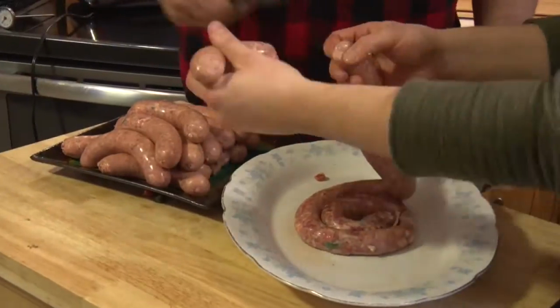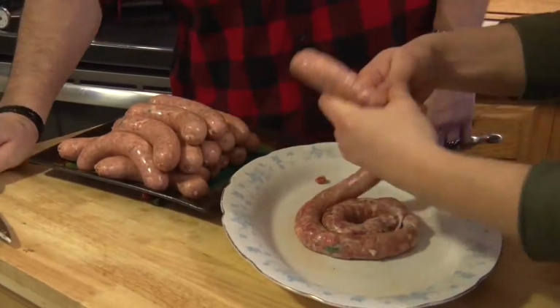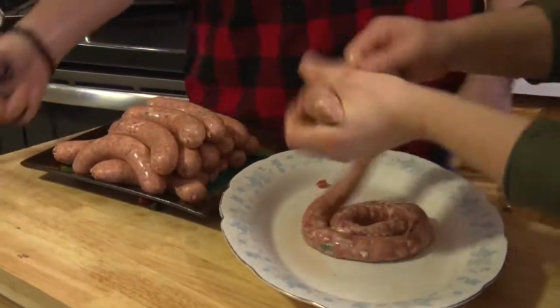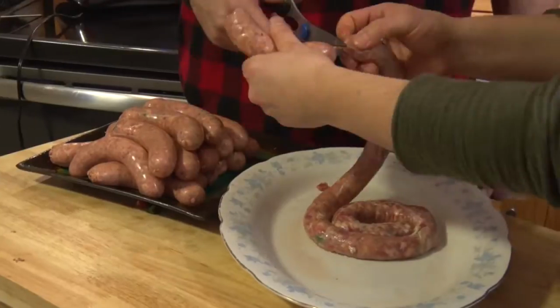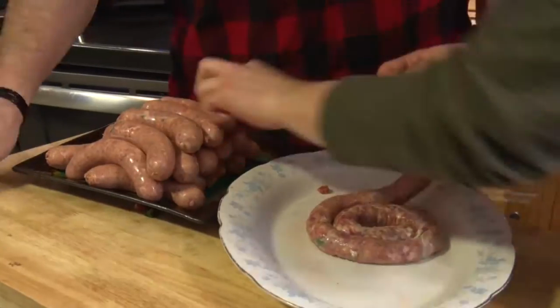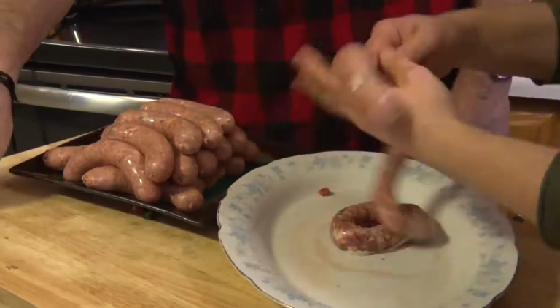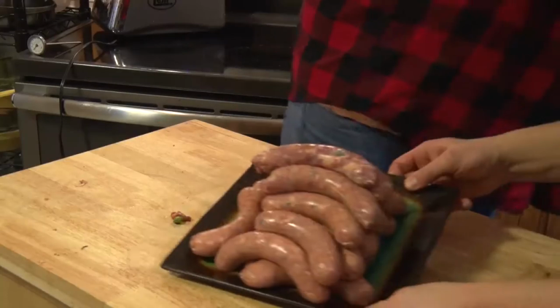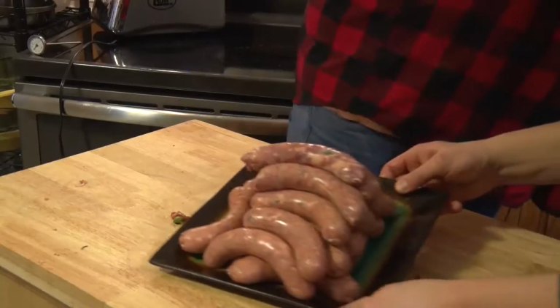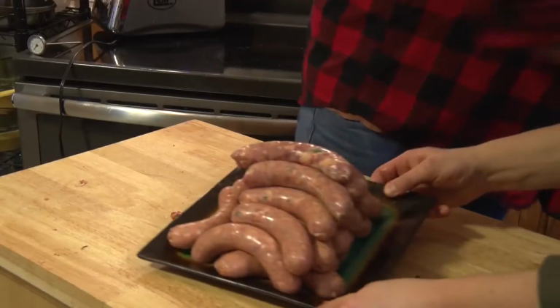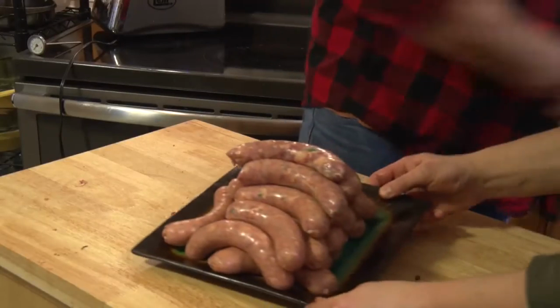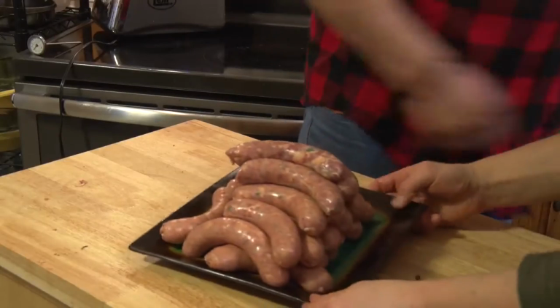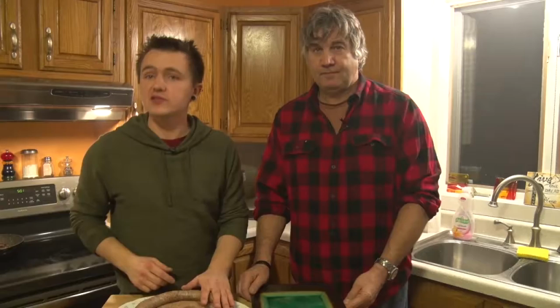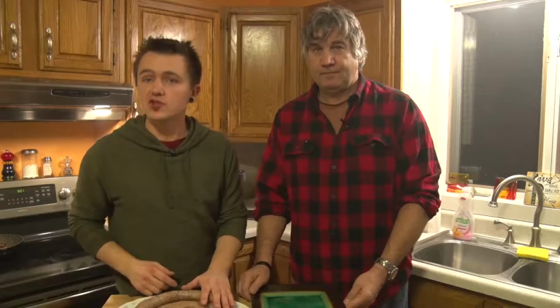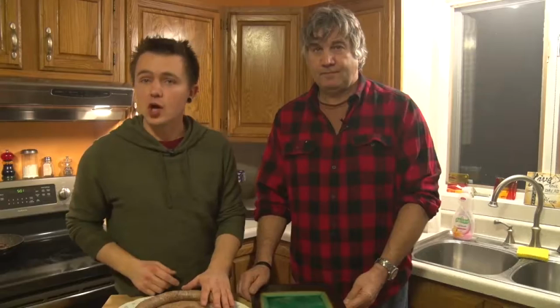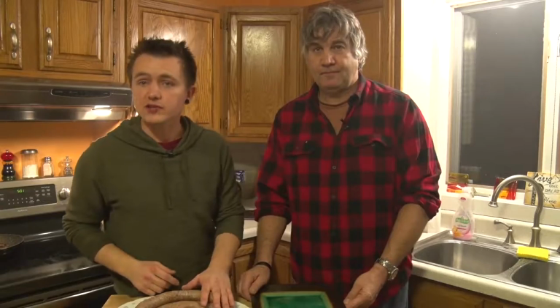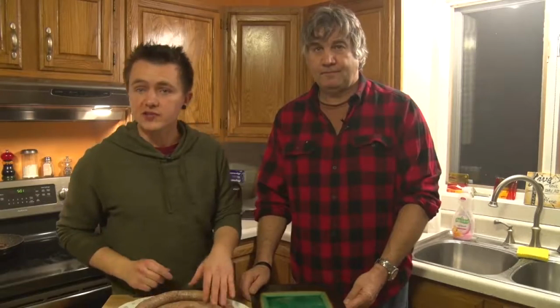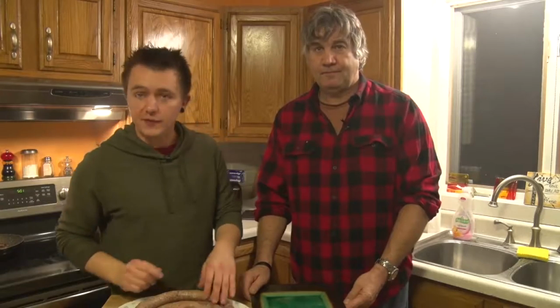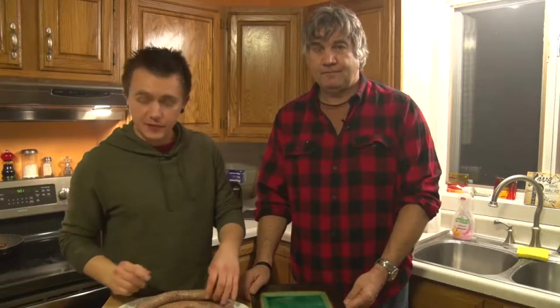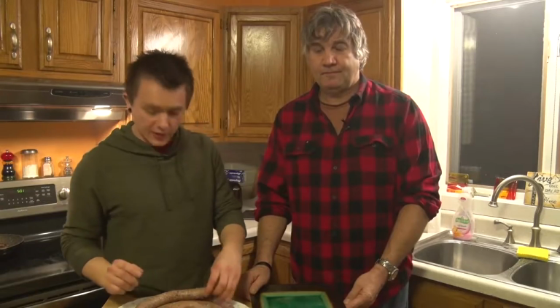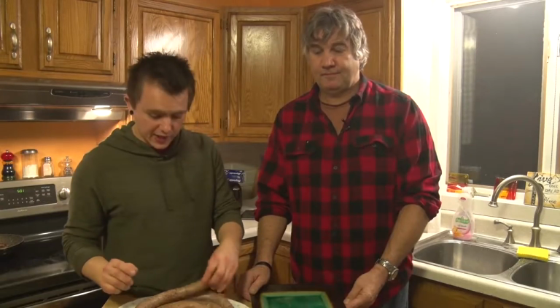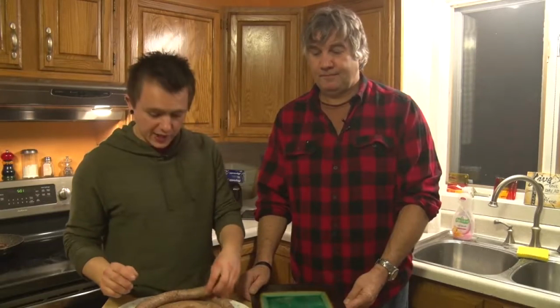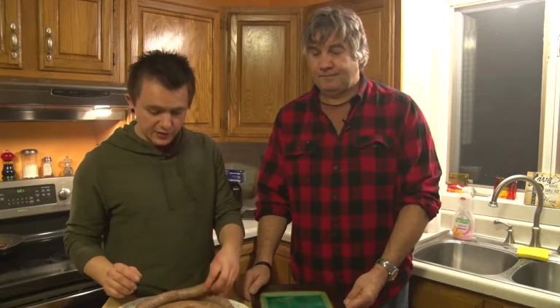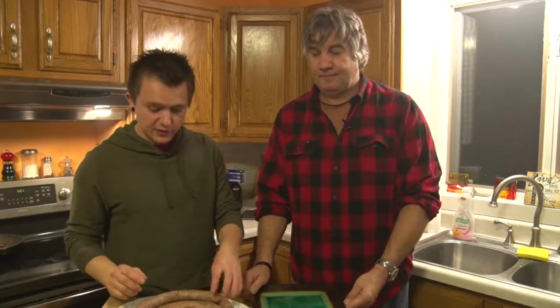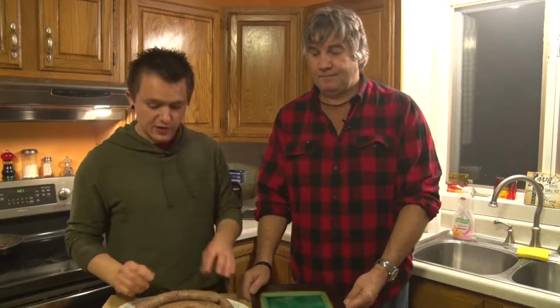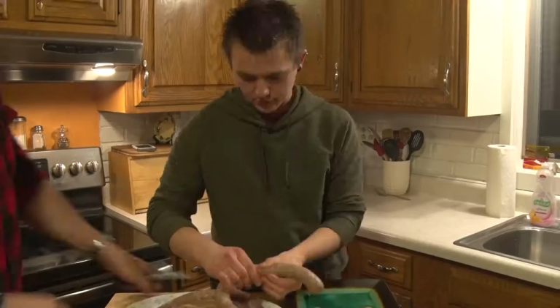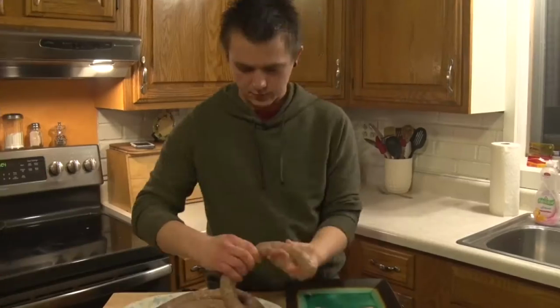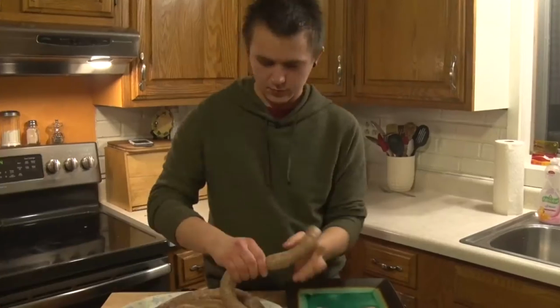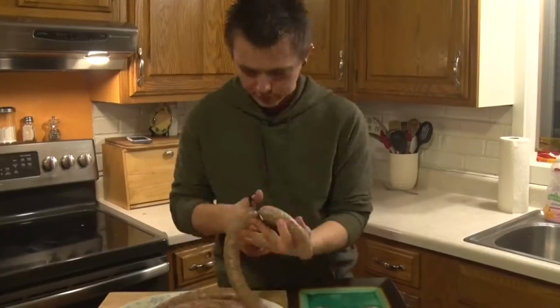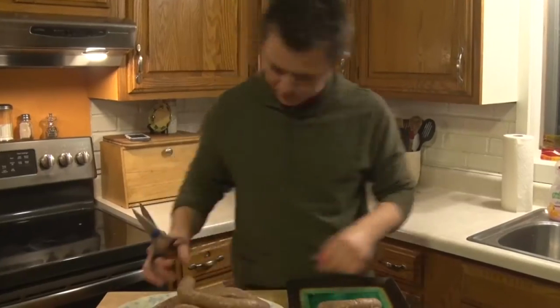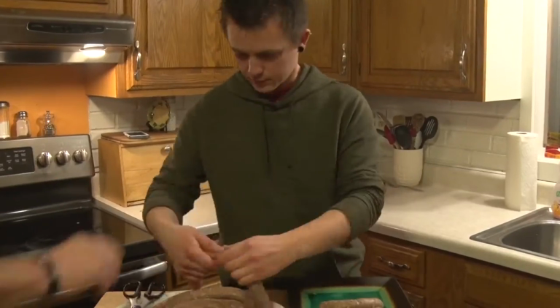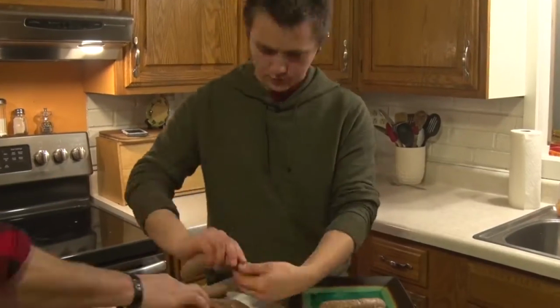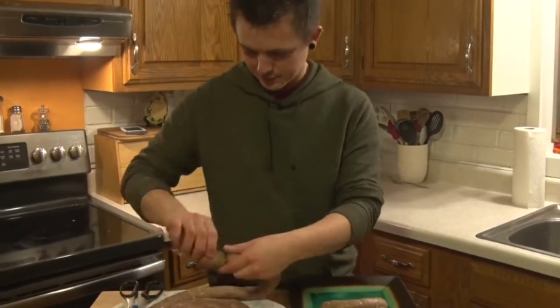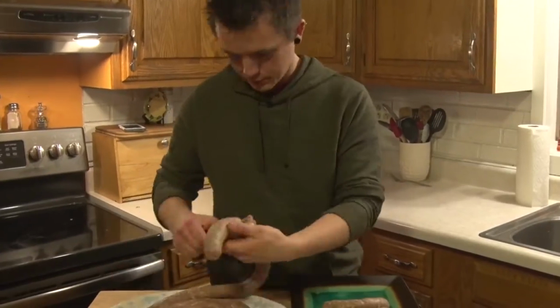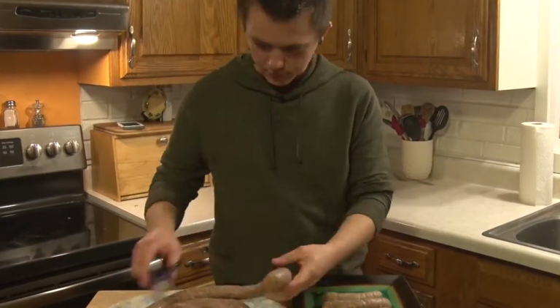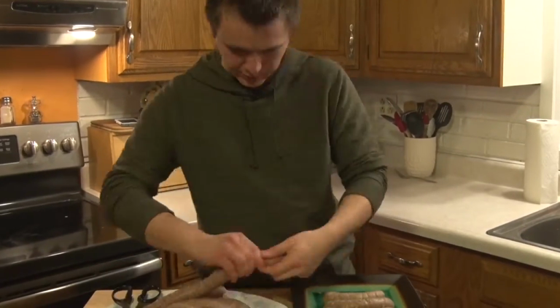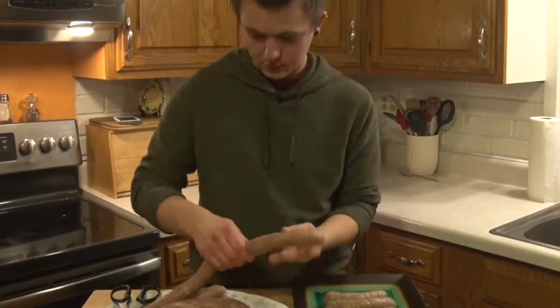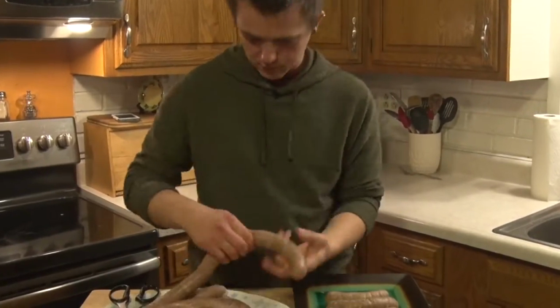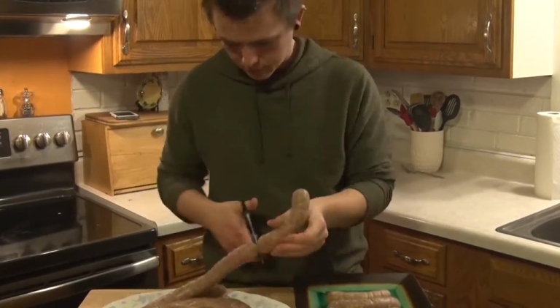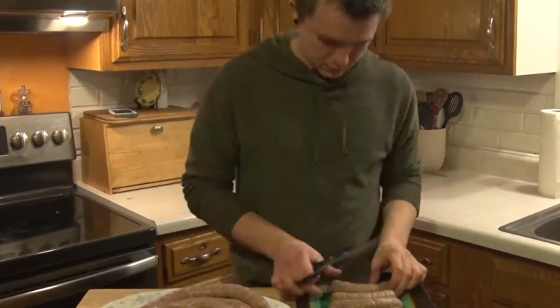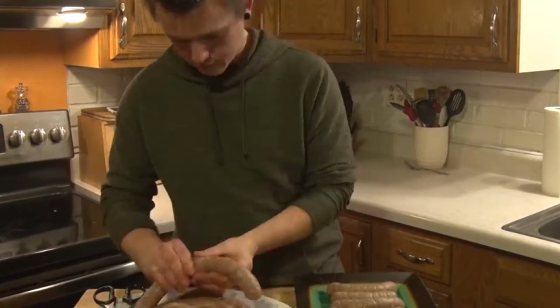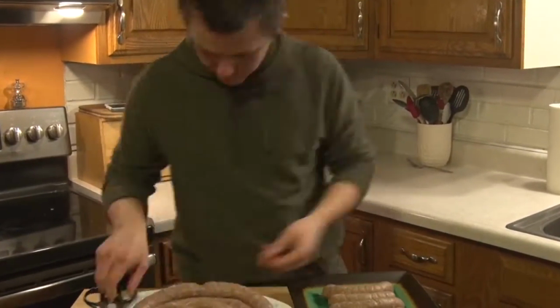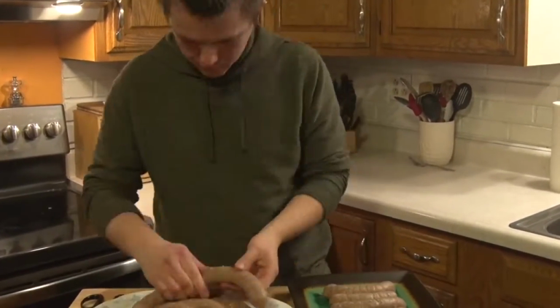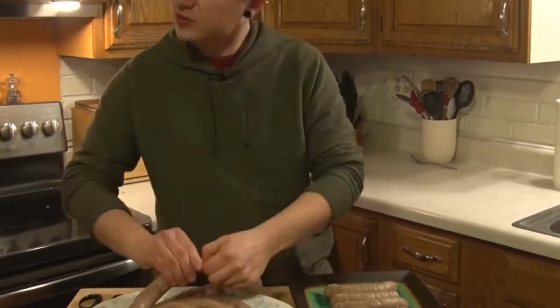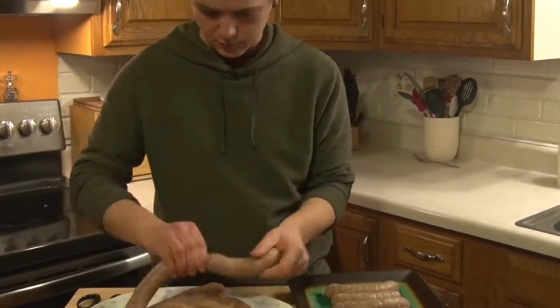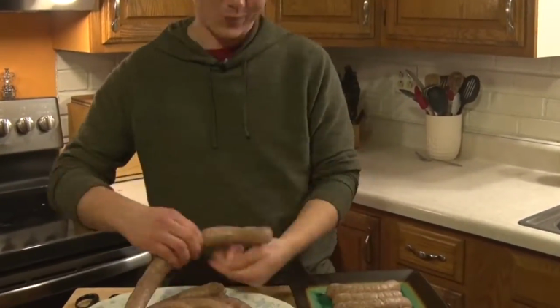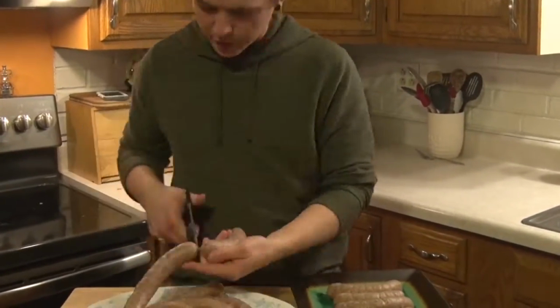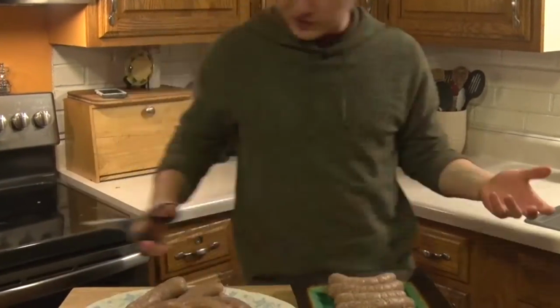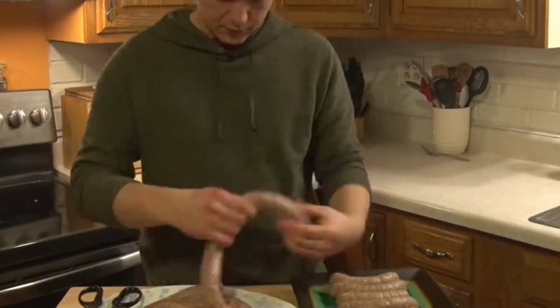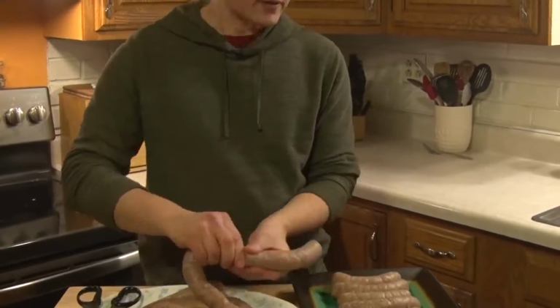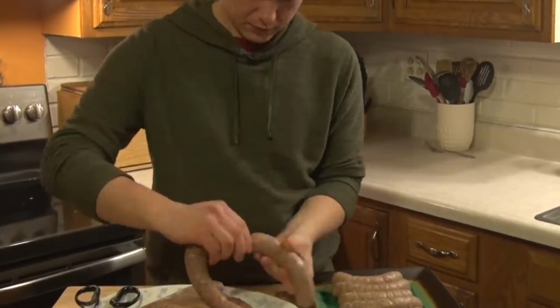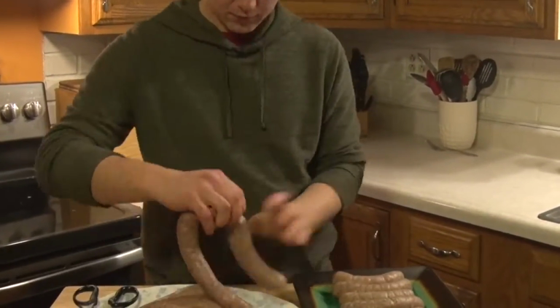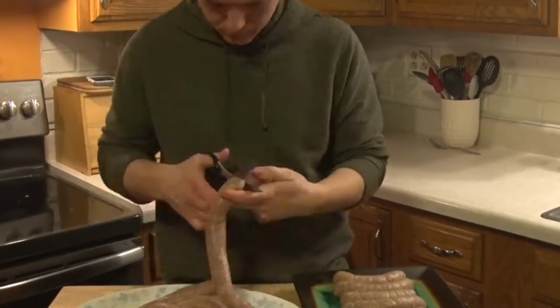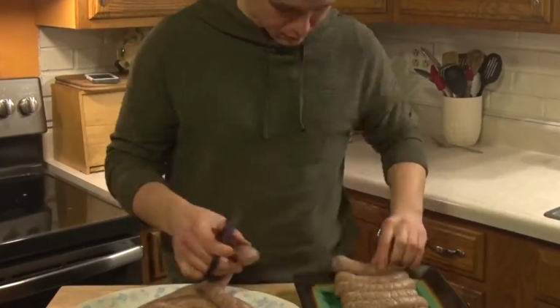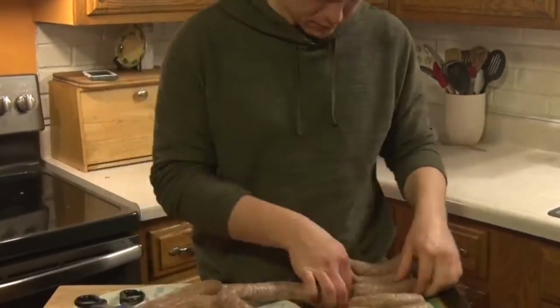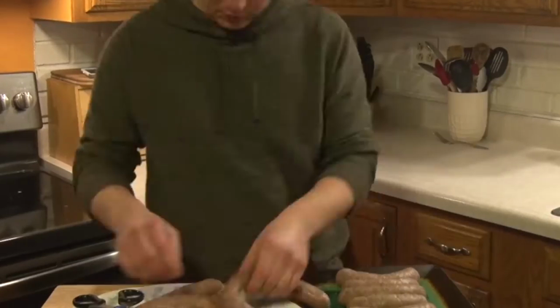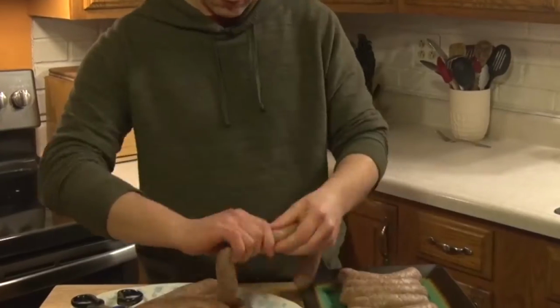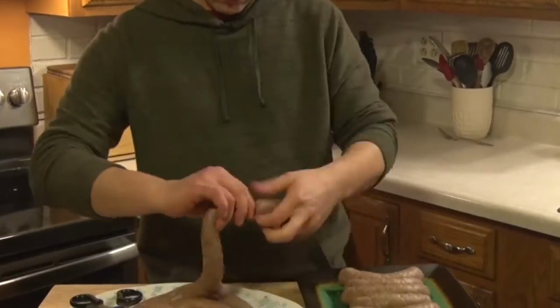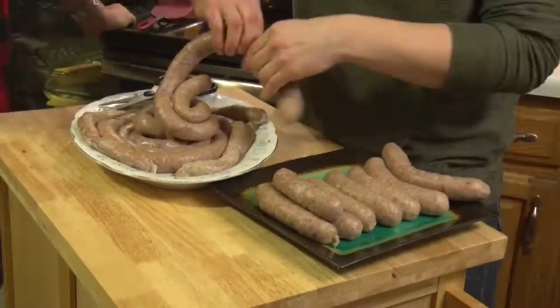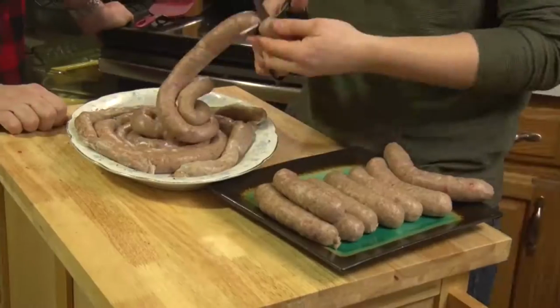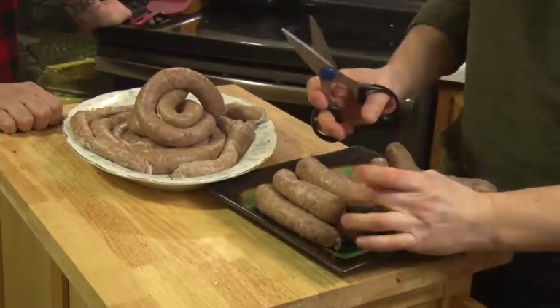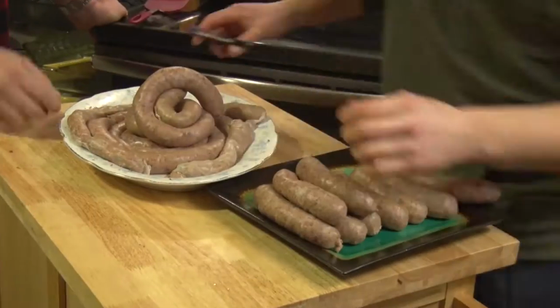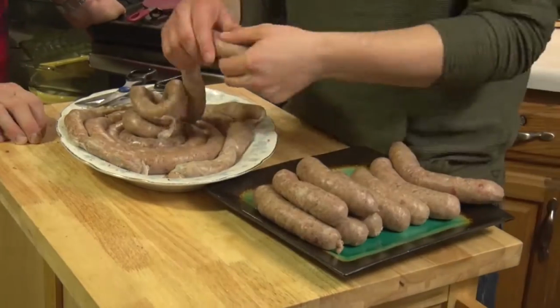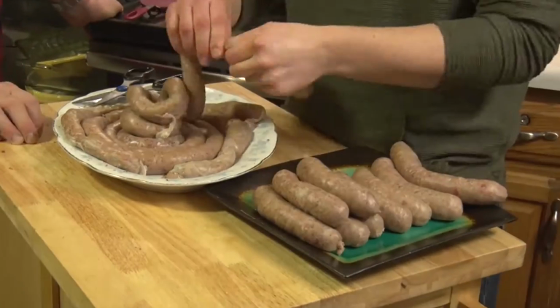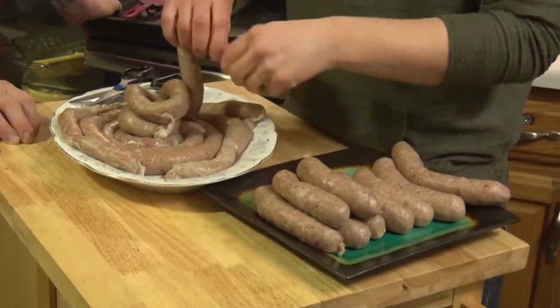So we've got the lamb sausage all stuffed in the casings. We're gonna twist those off just like we did with the brats. This is awesome!